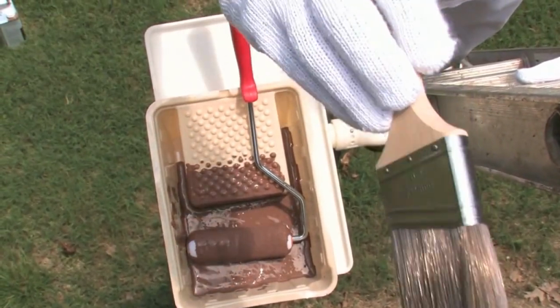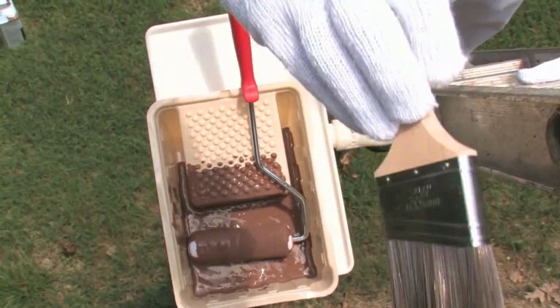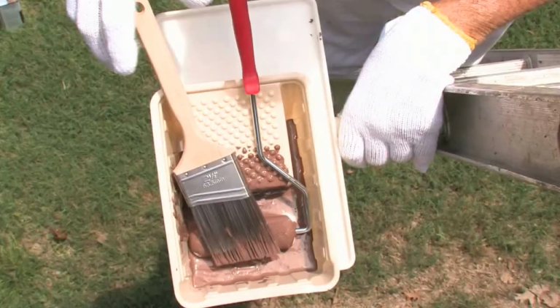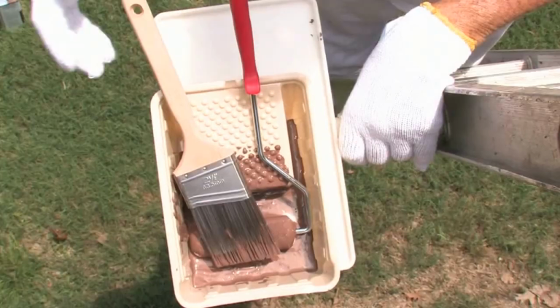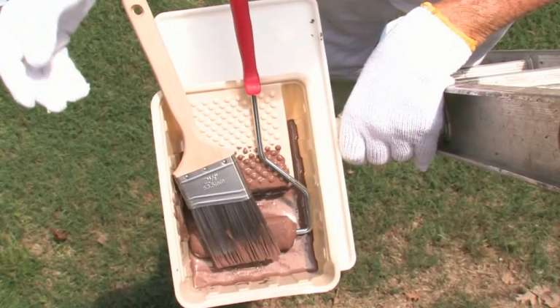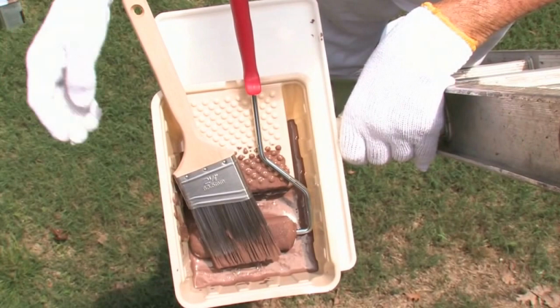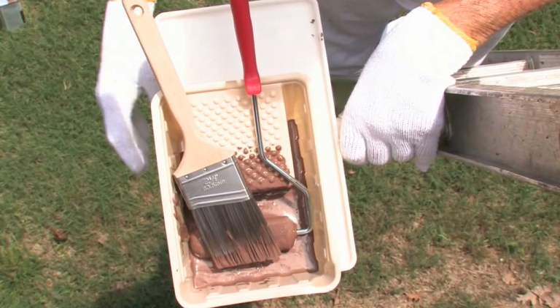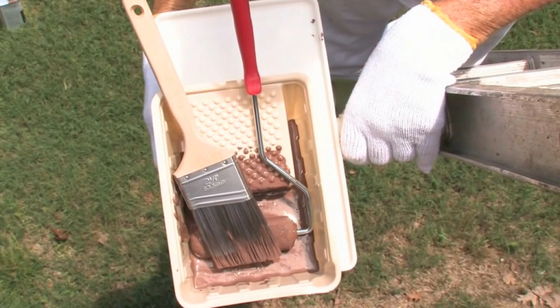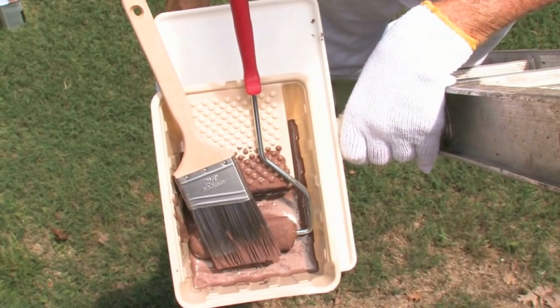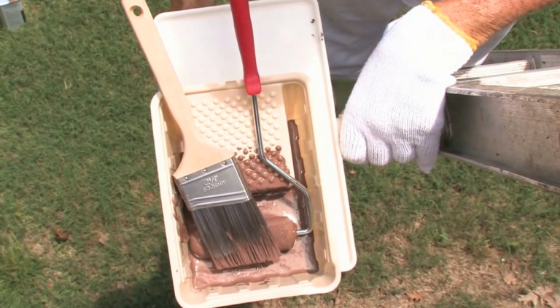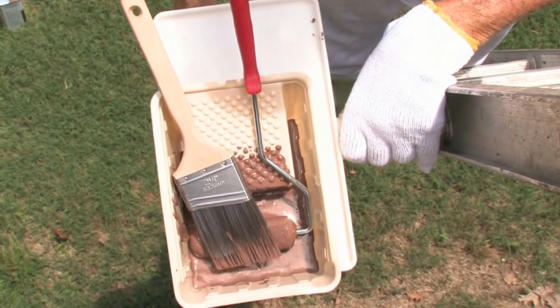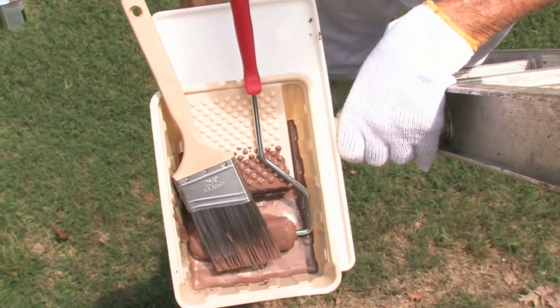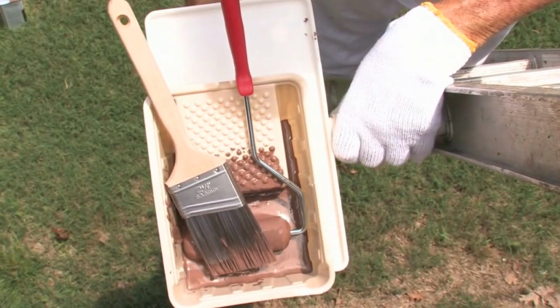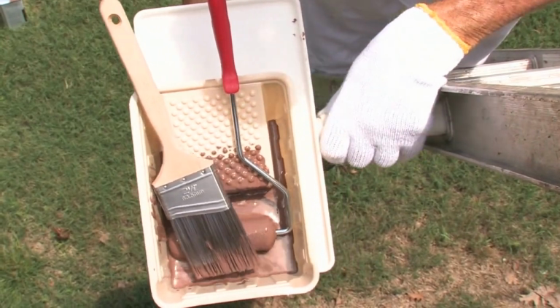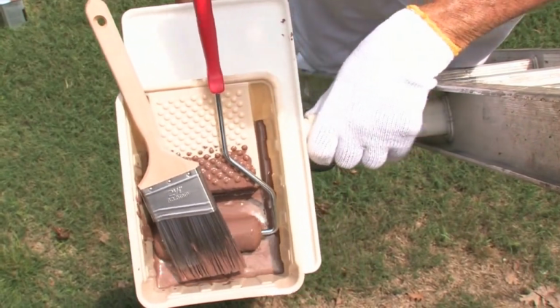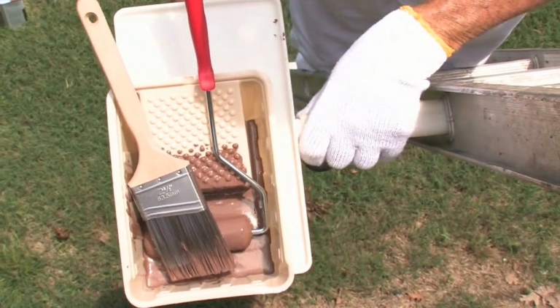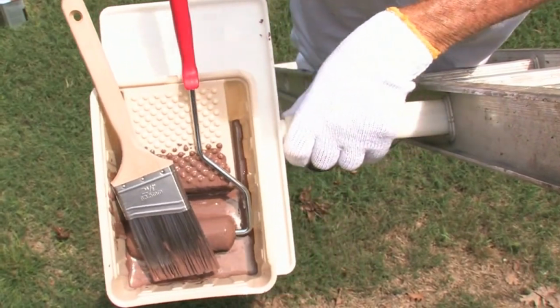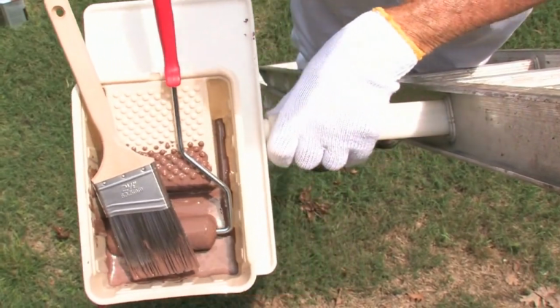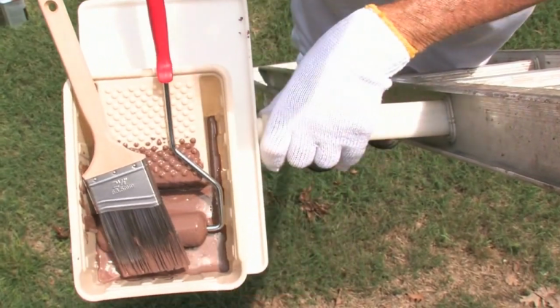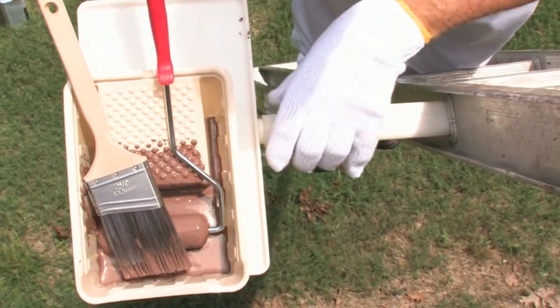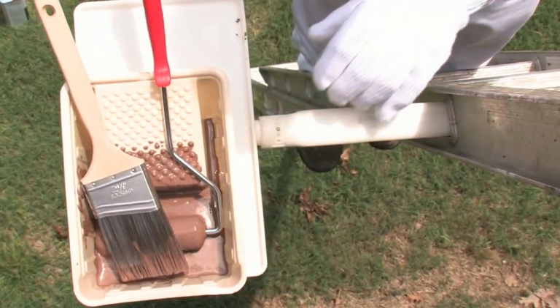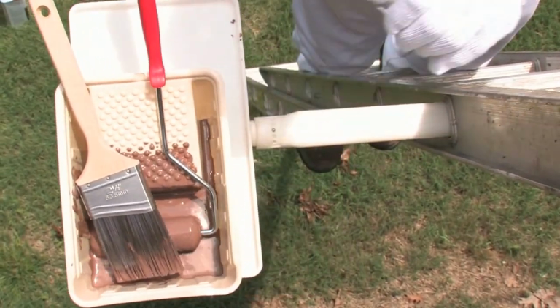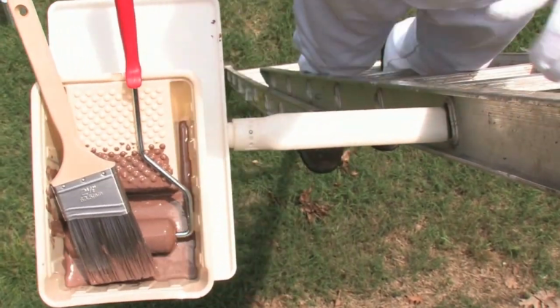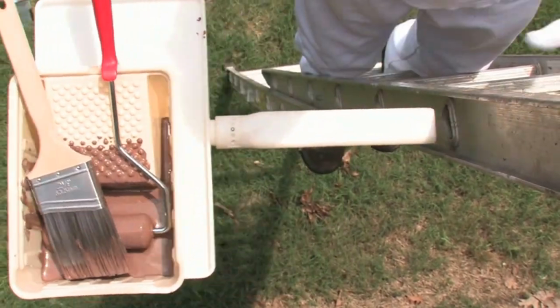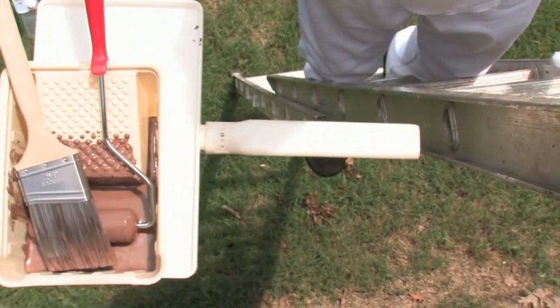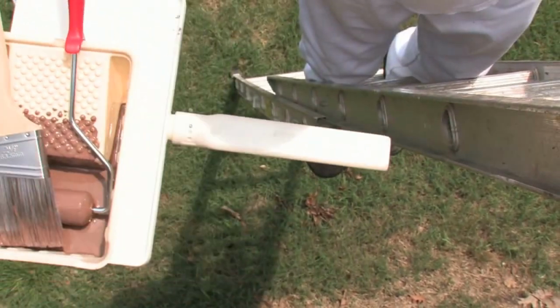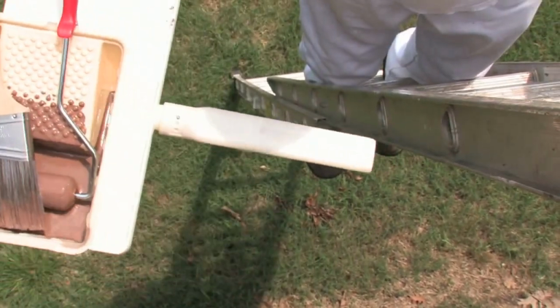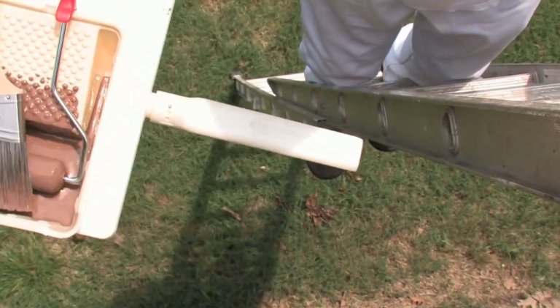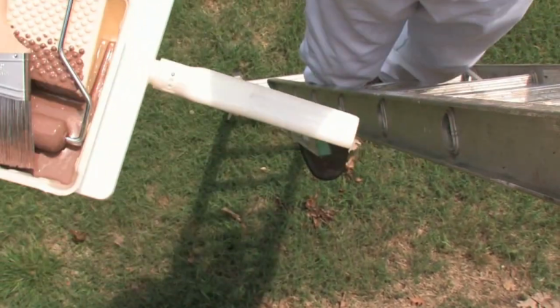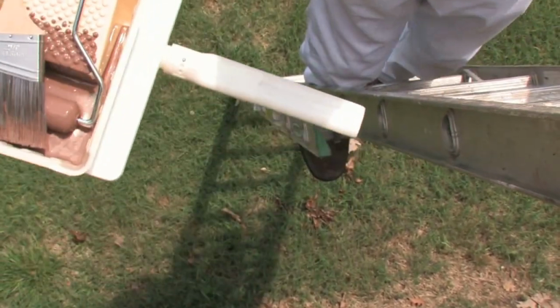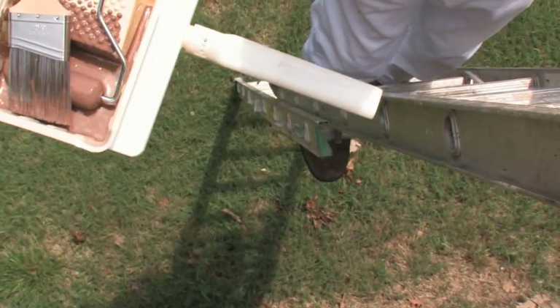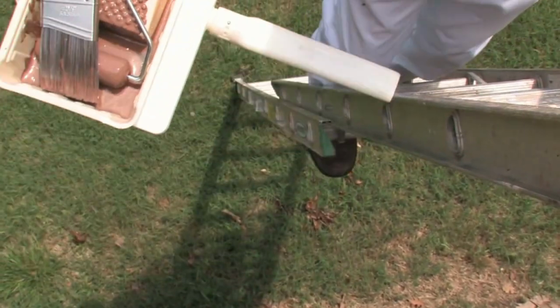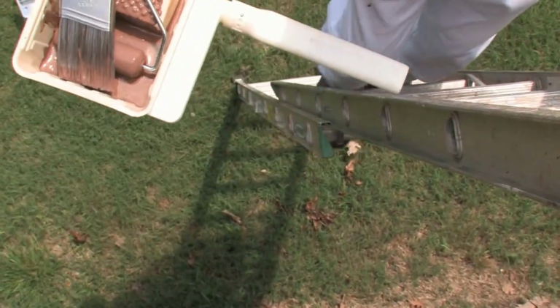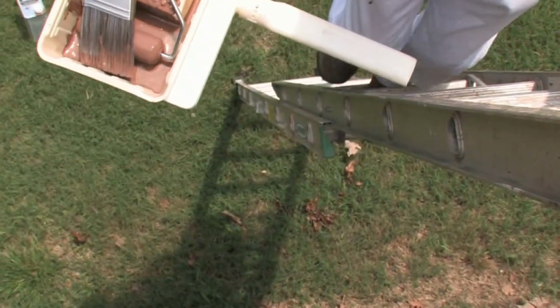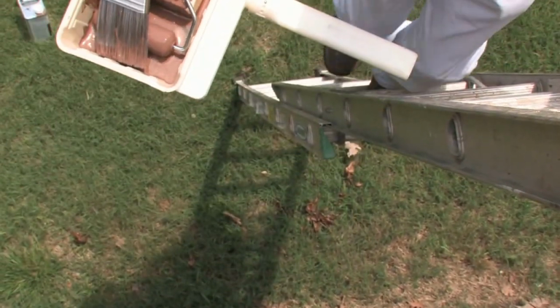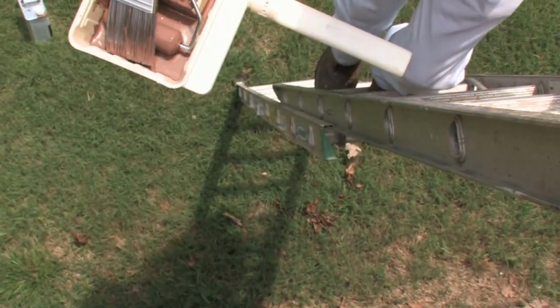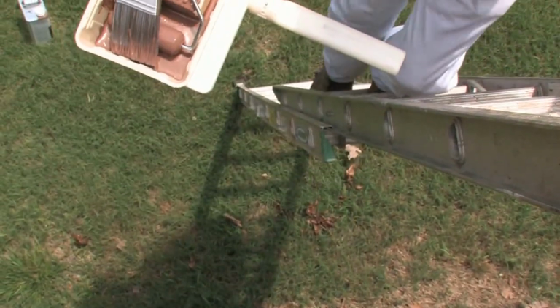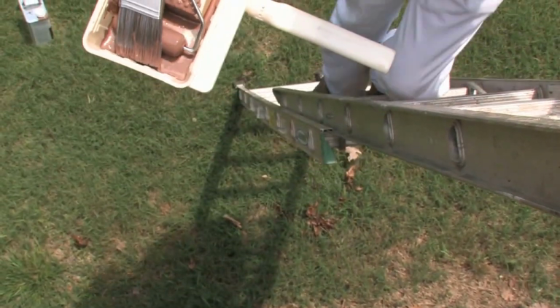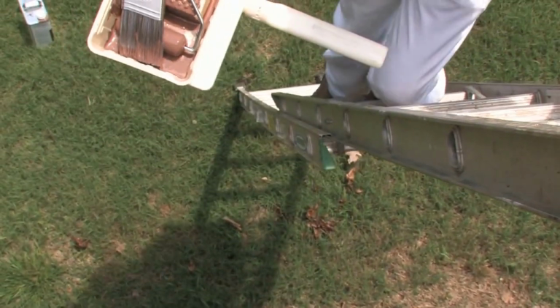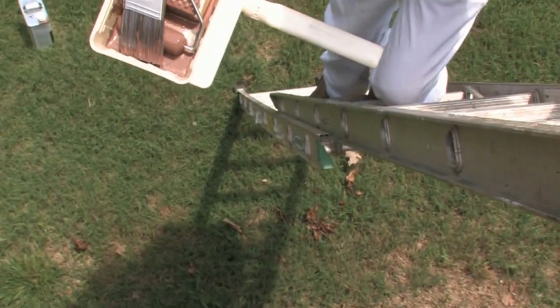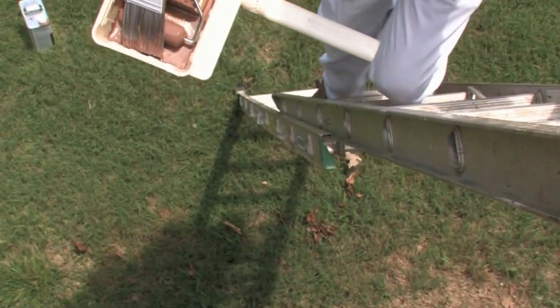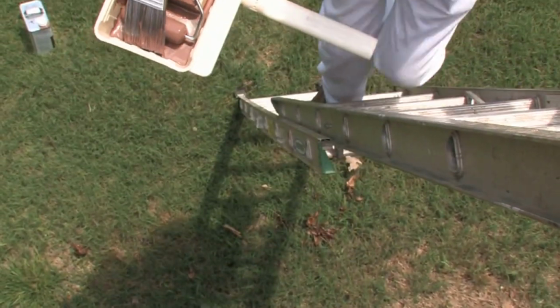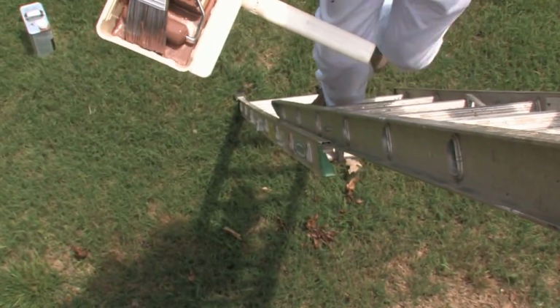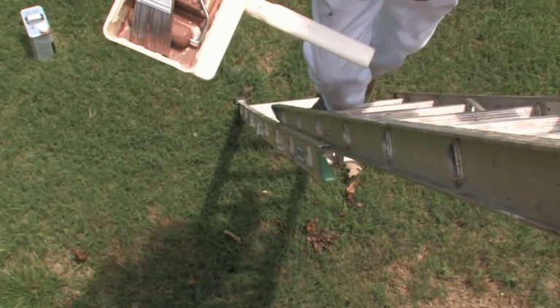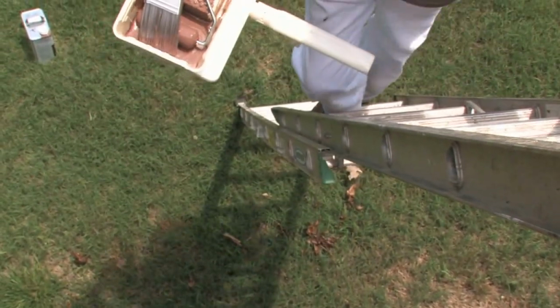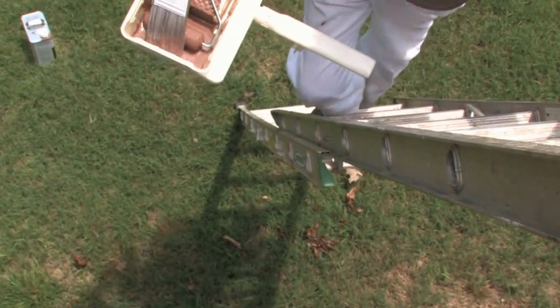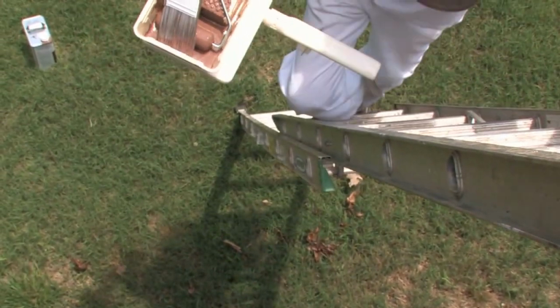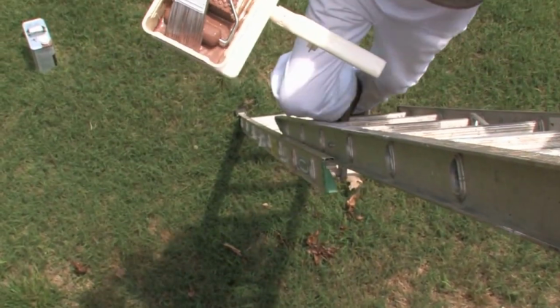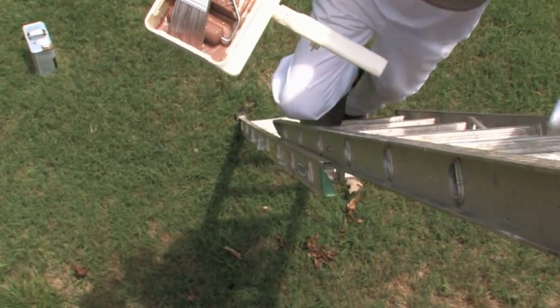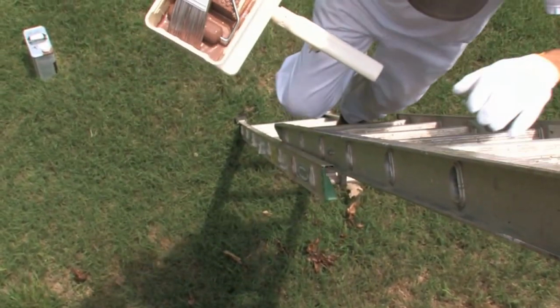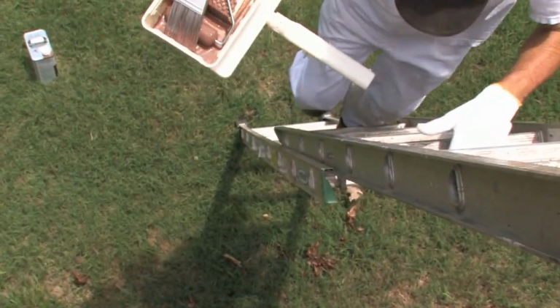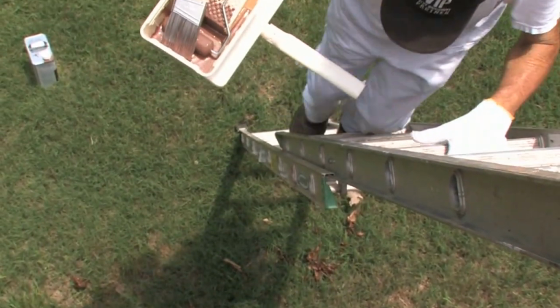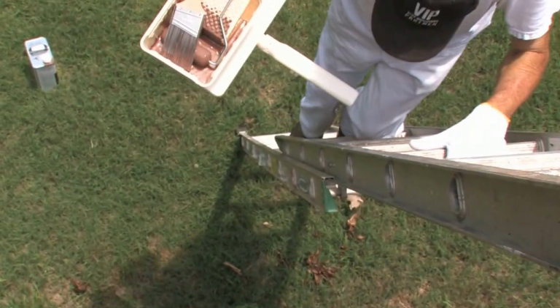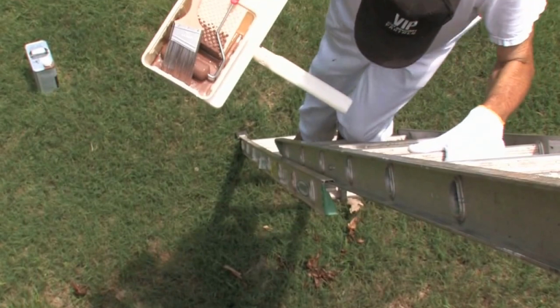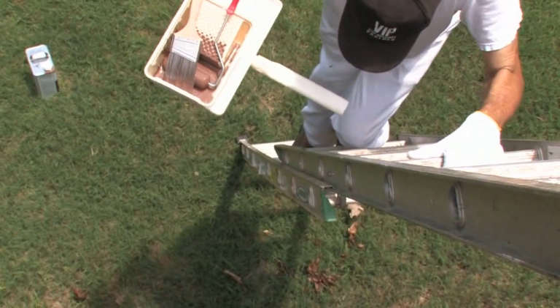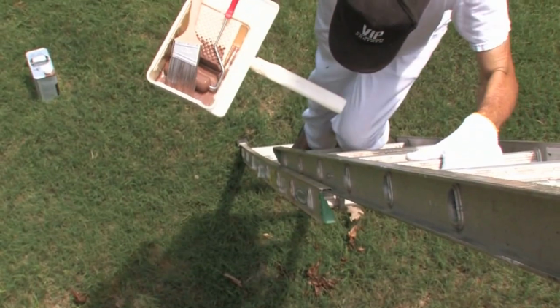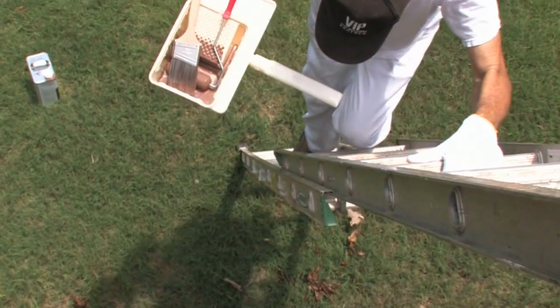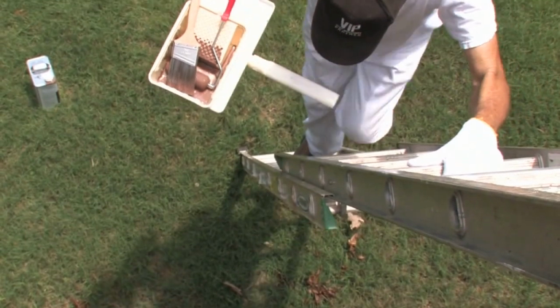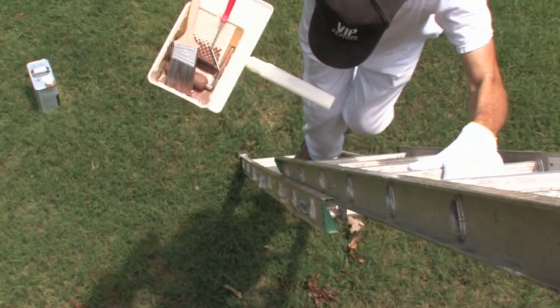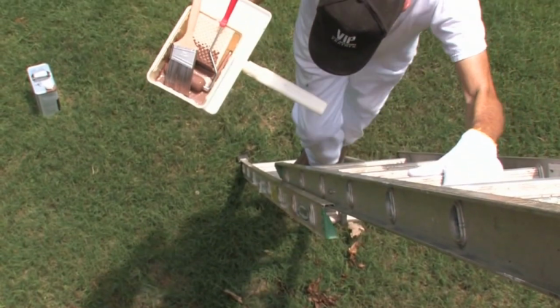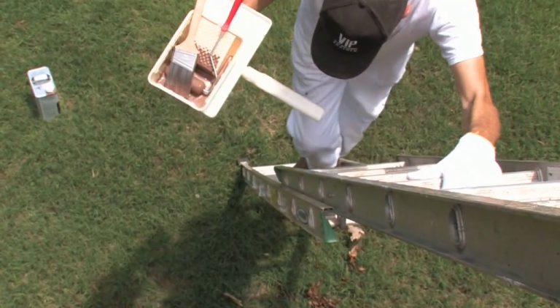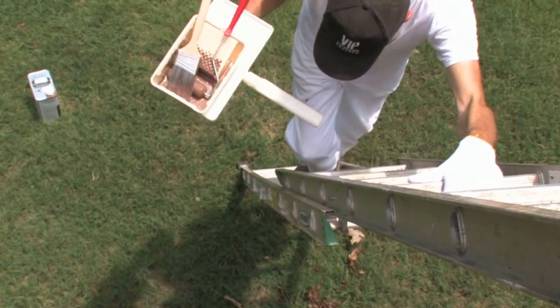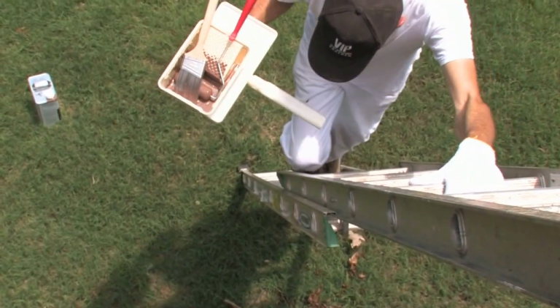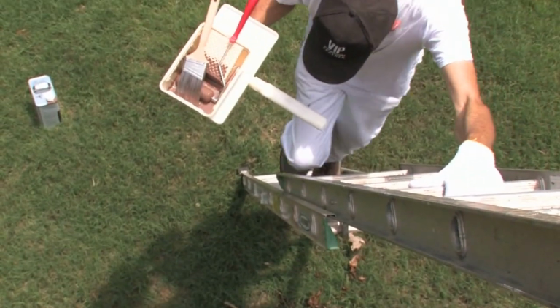The roller platform also has three legs and a handle for easy set down, pick up and climbing.